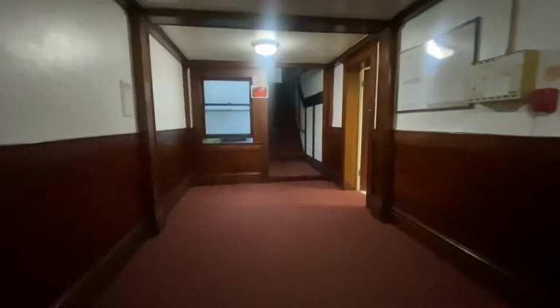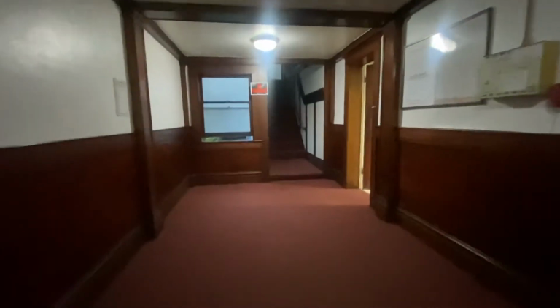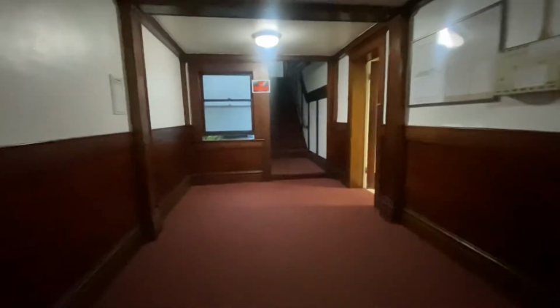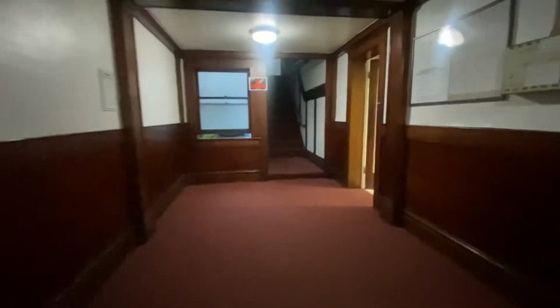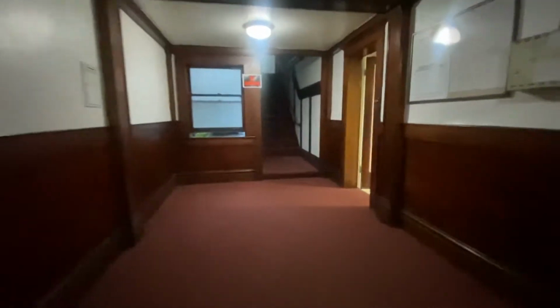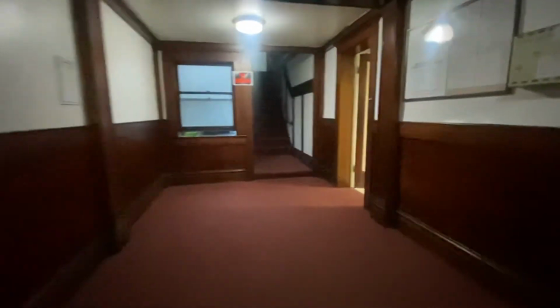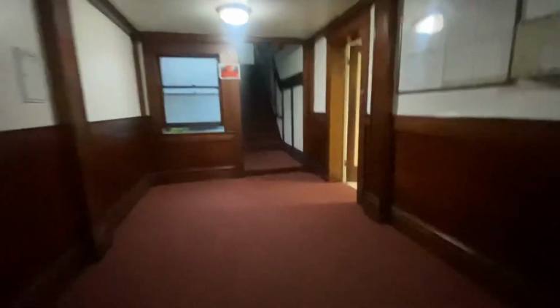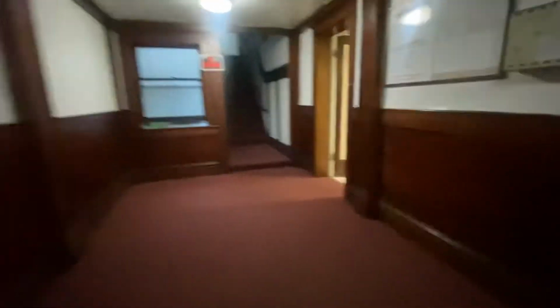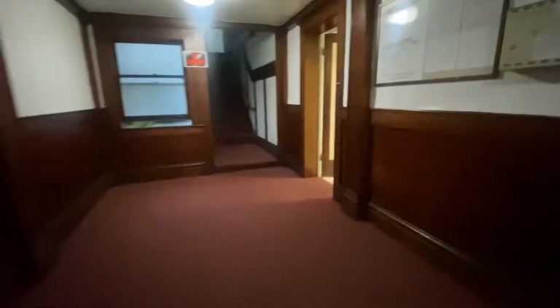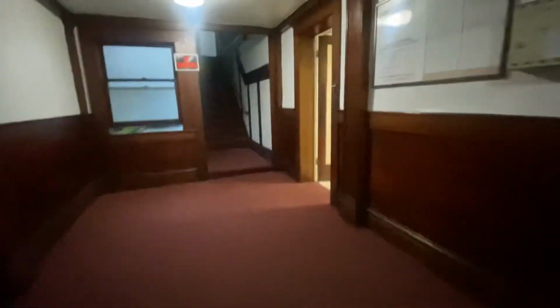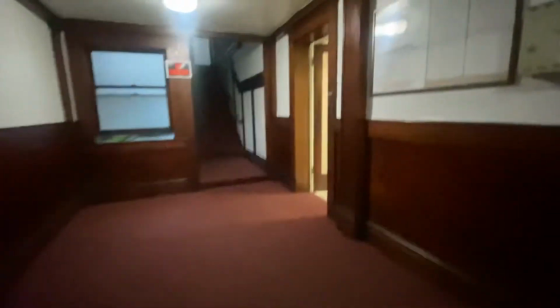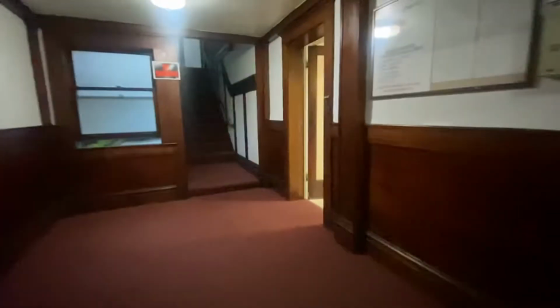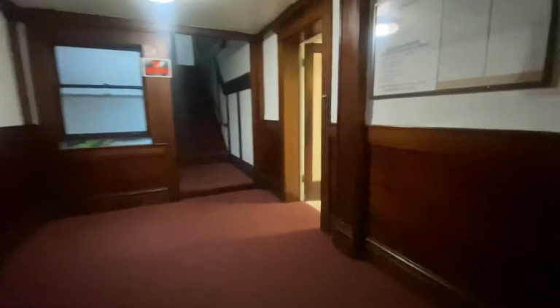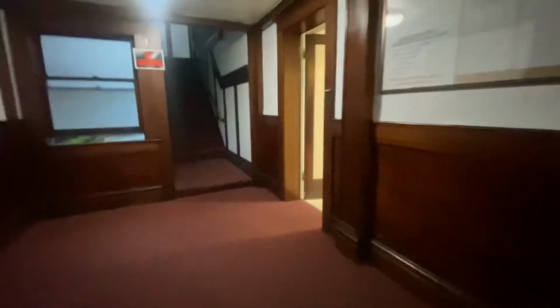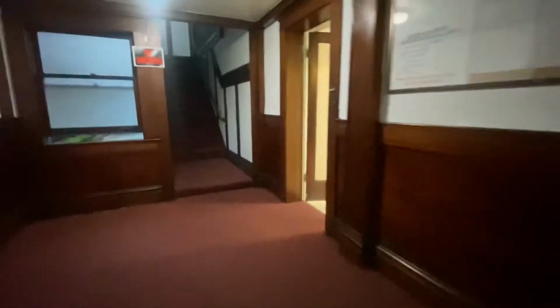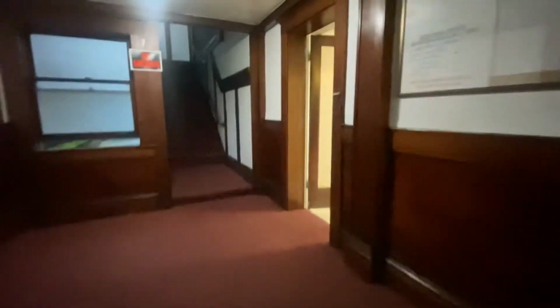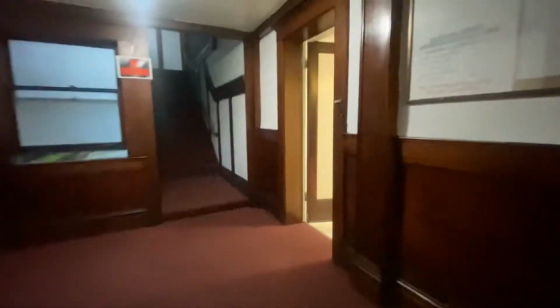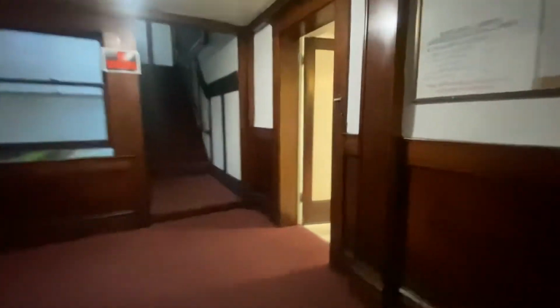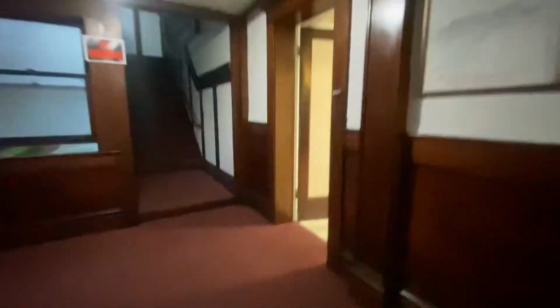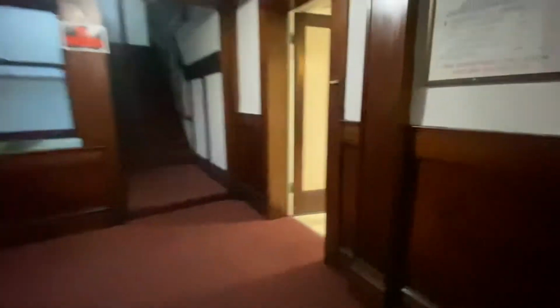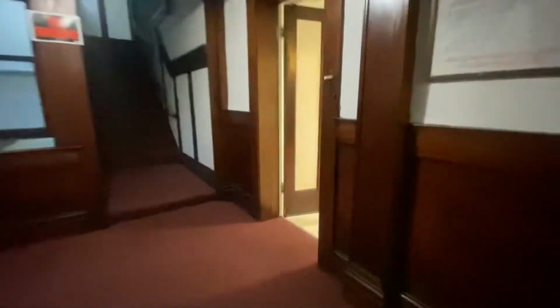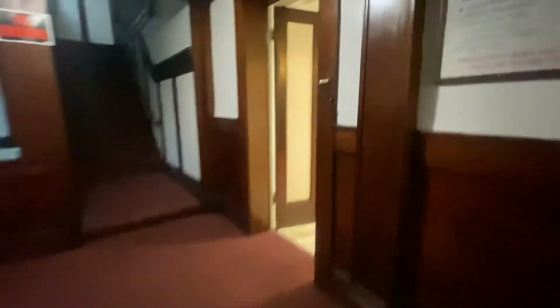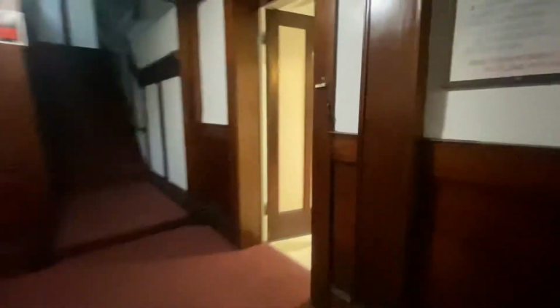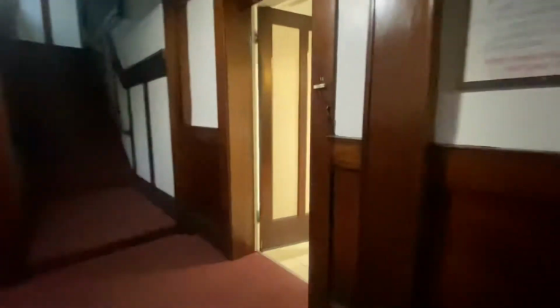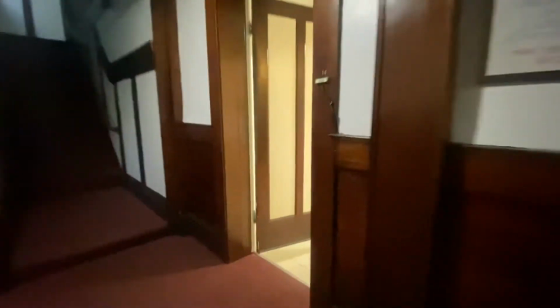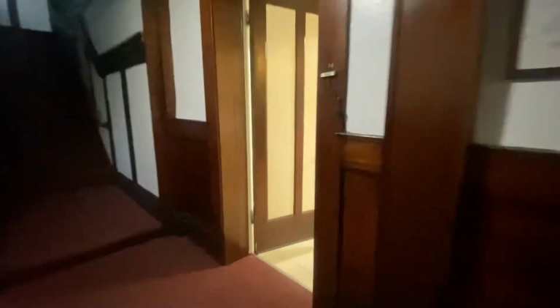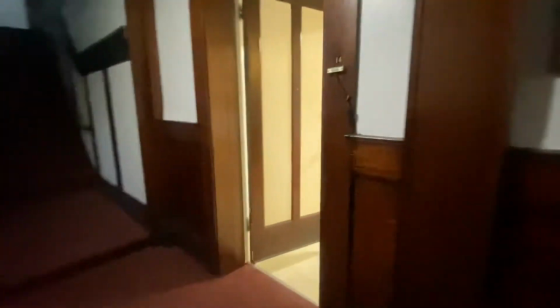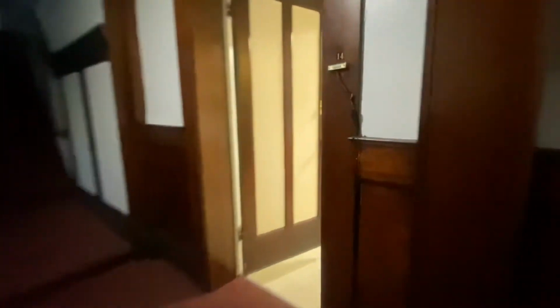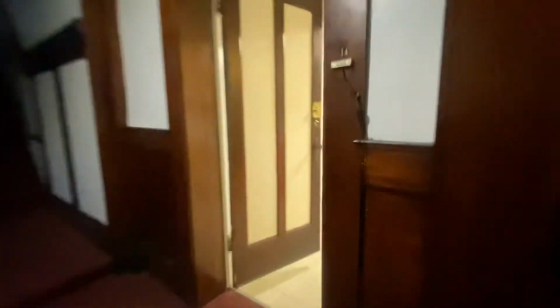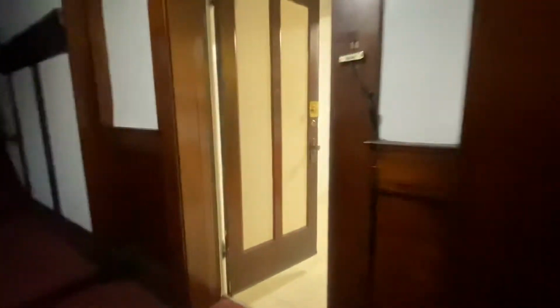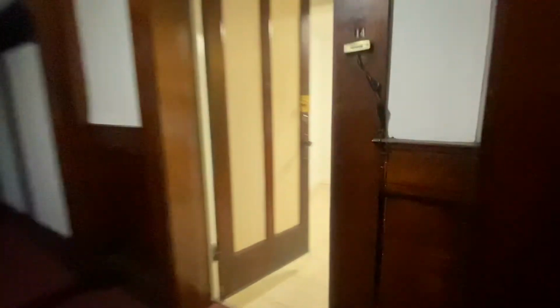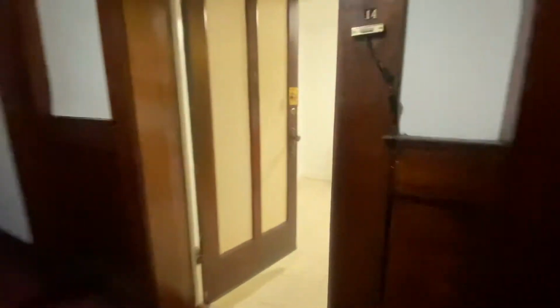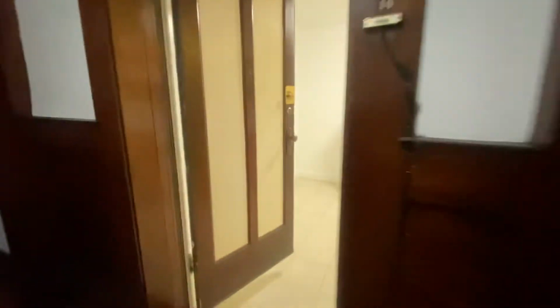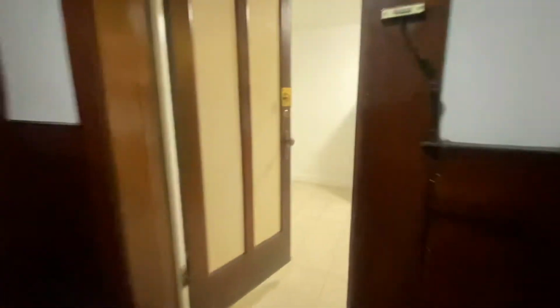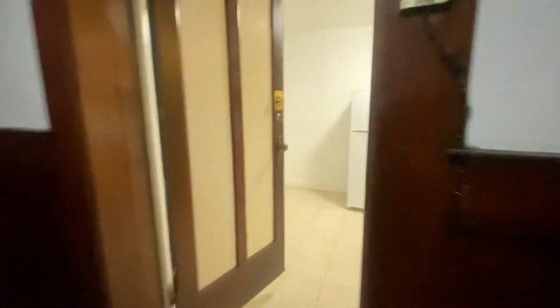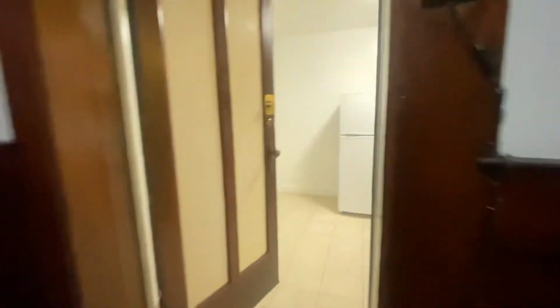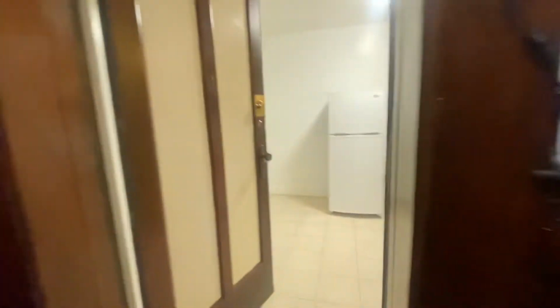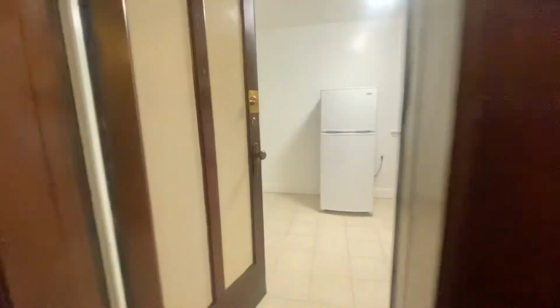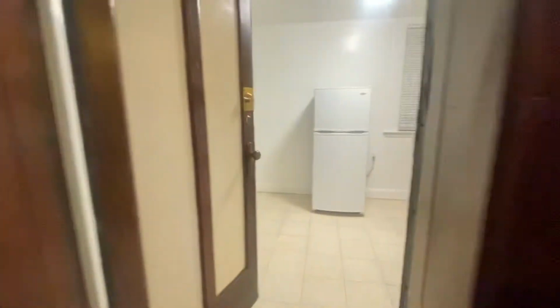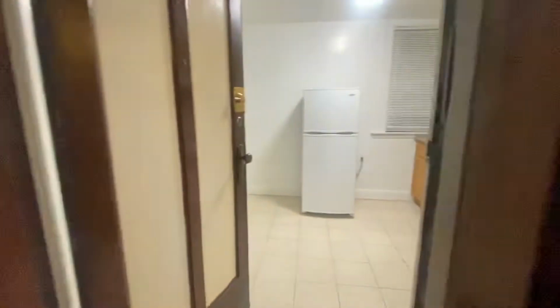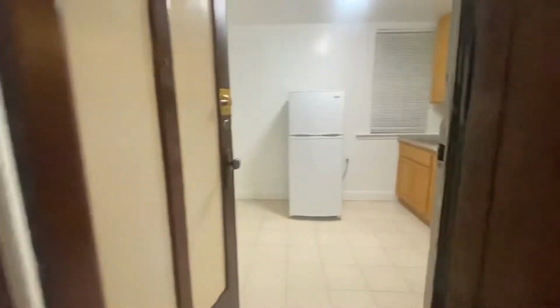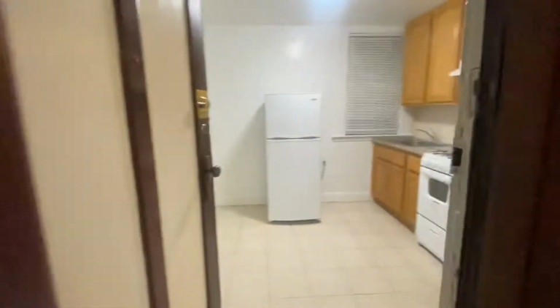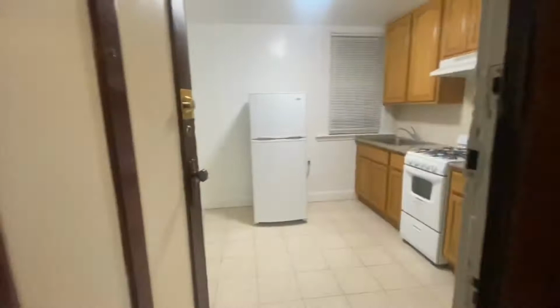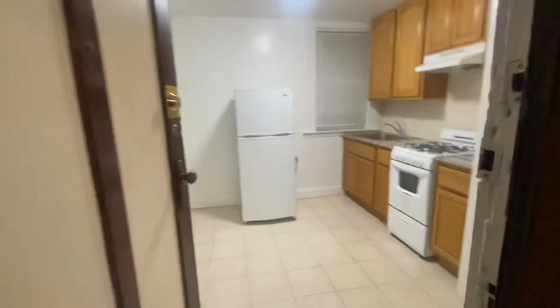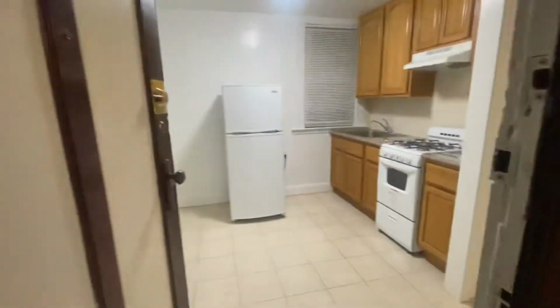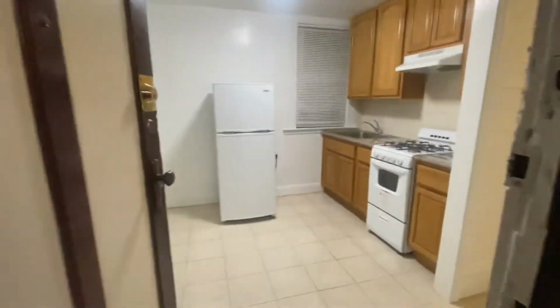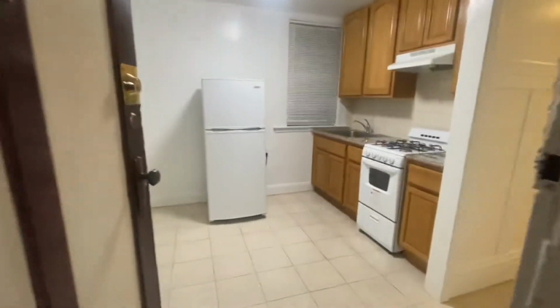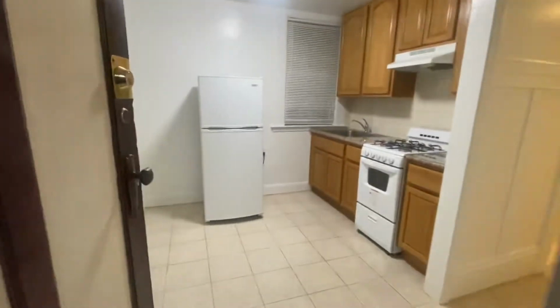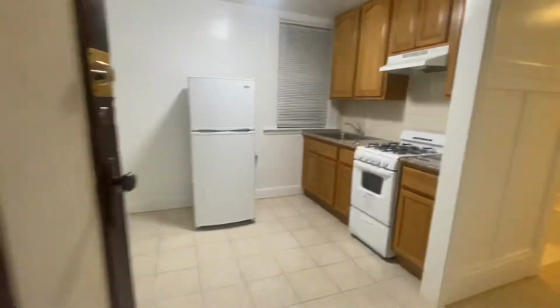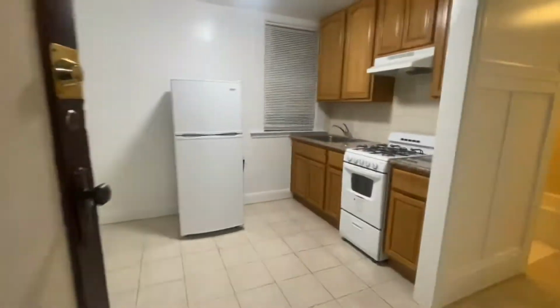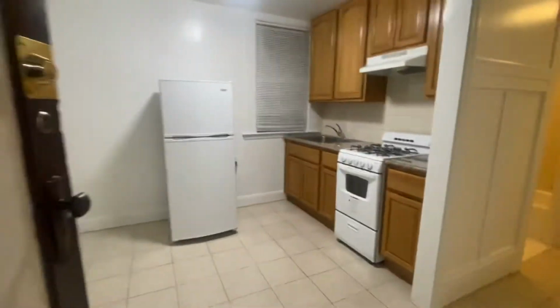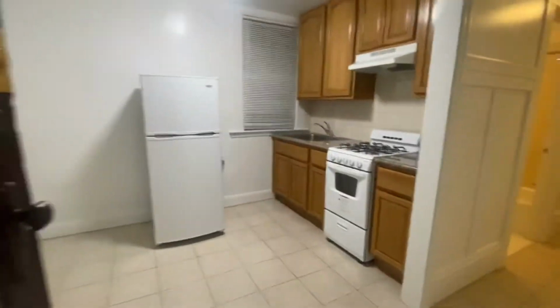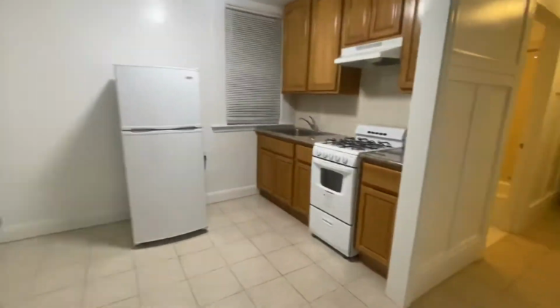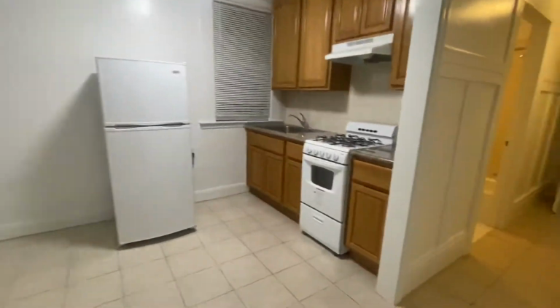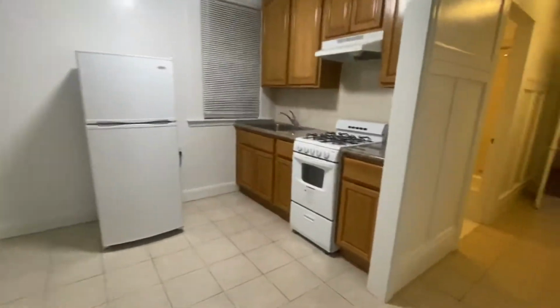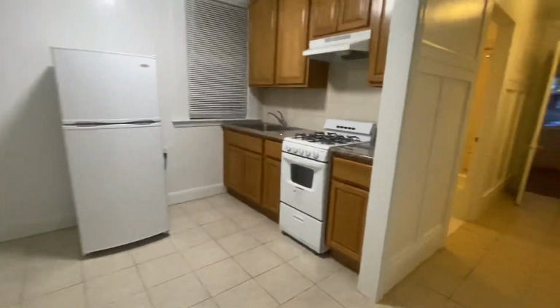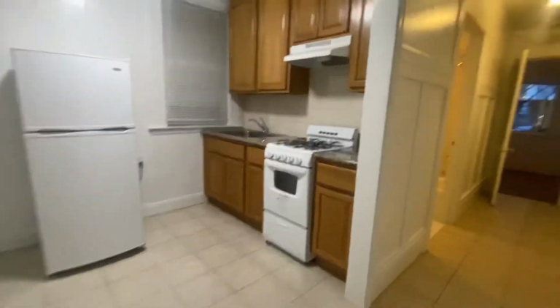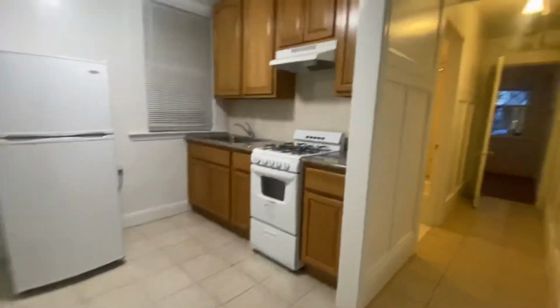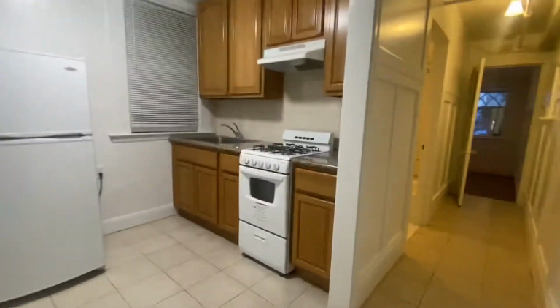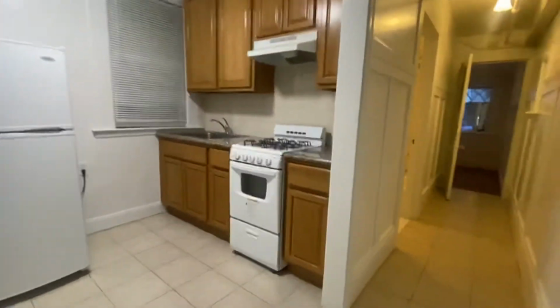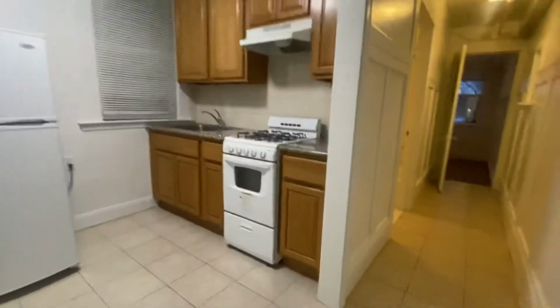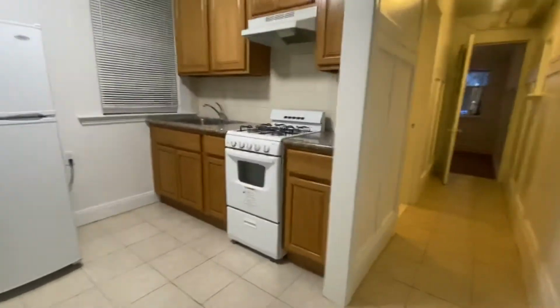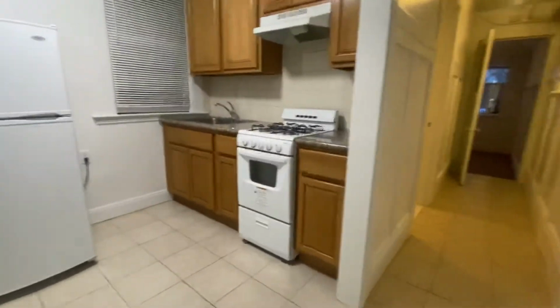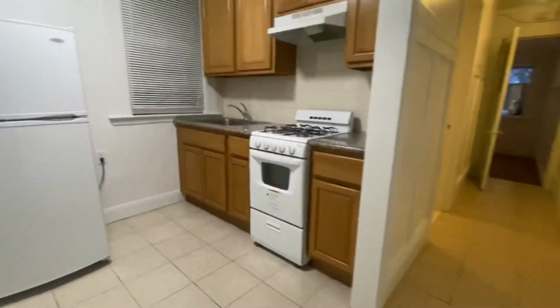Hello. Welcome to a first floor studio apartment in the heart of Pacific Heights.